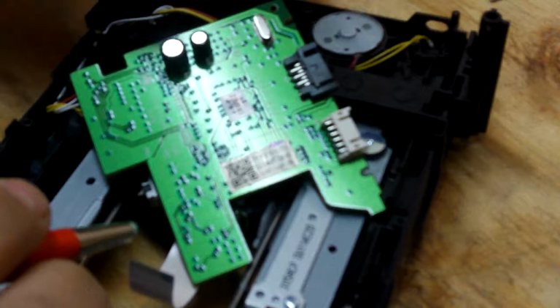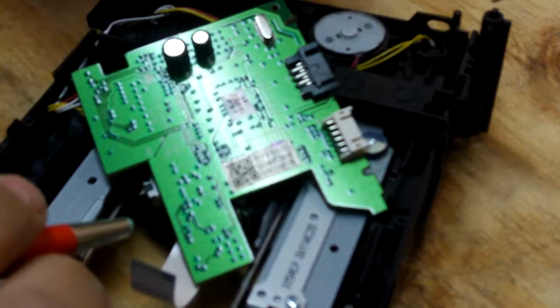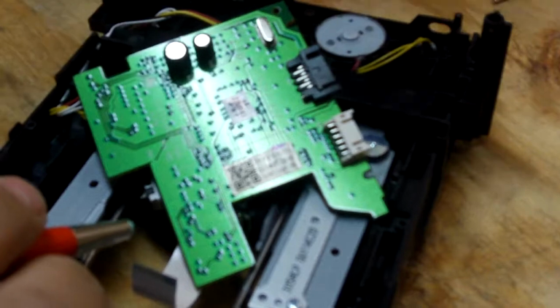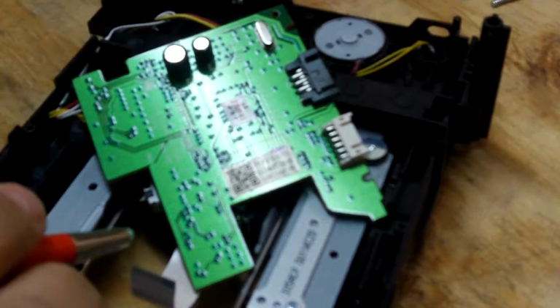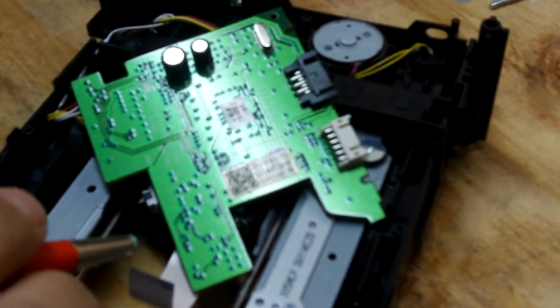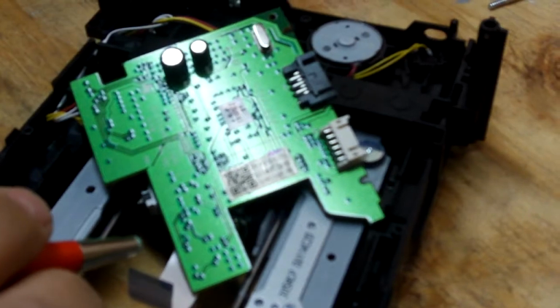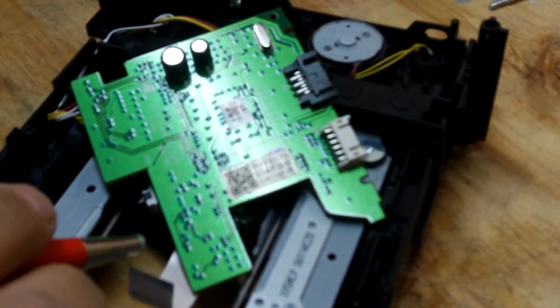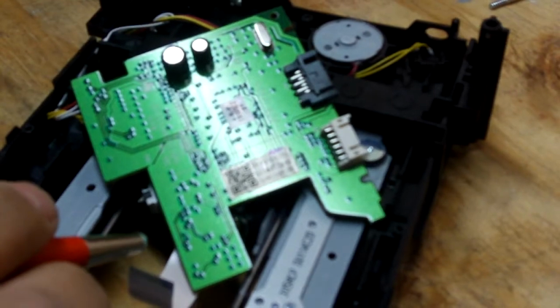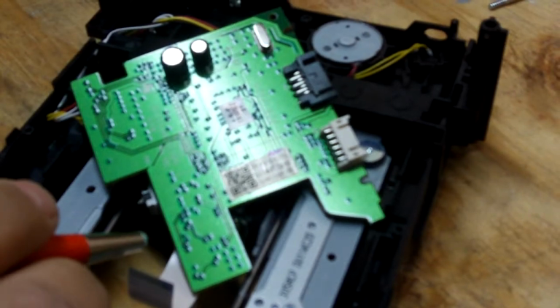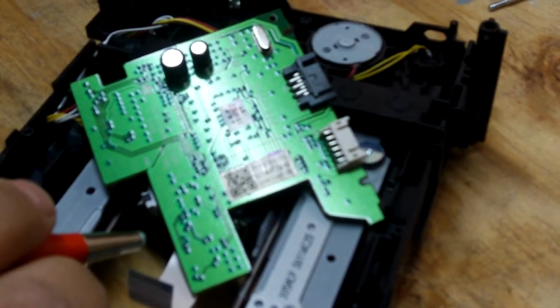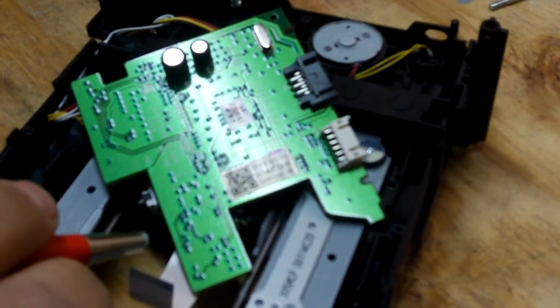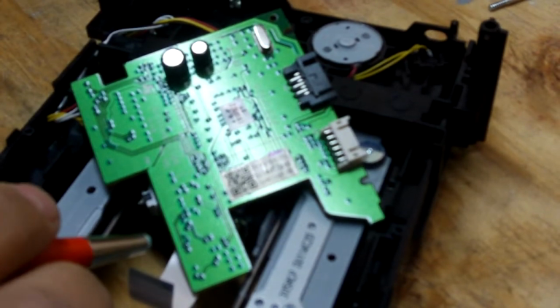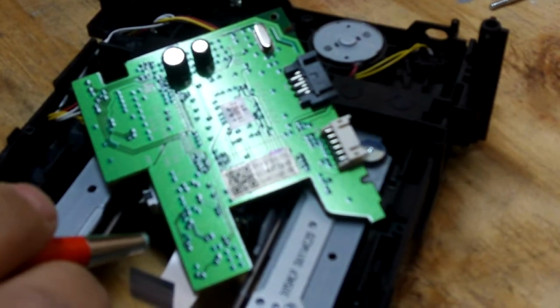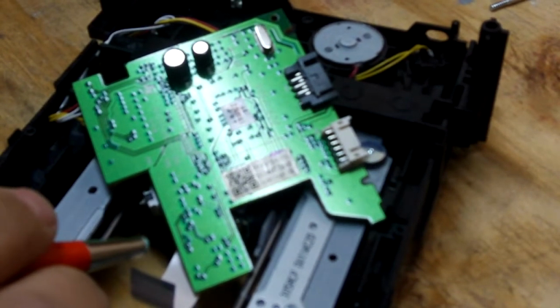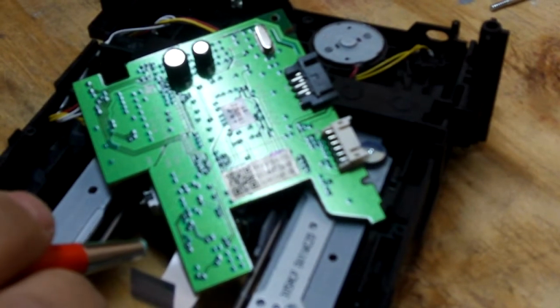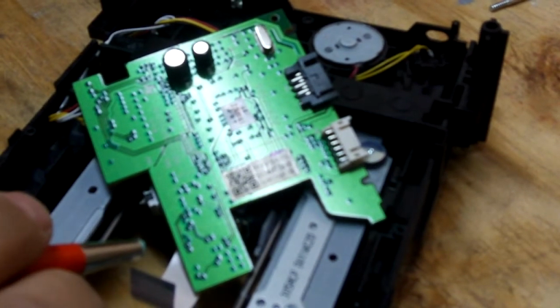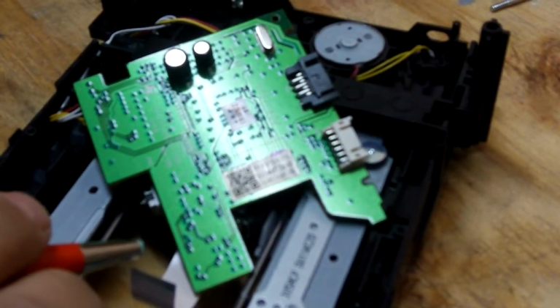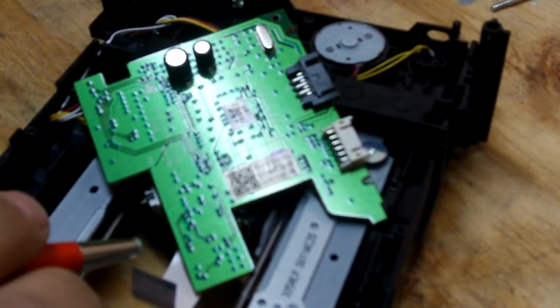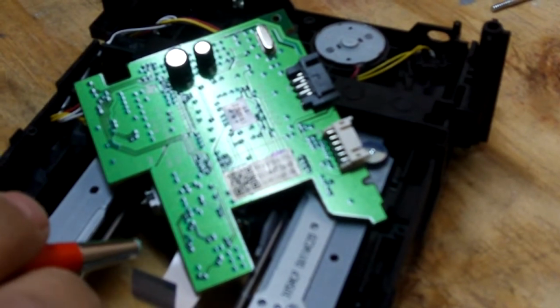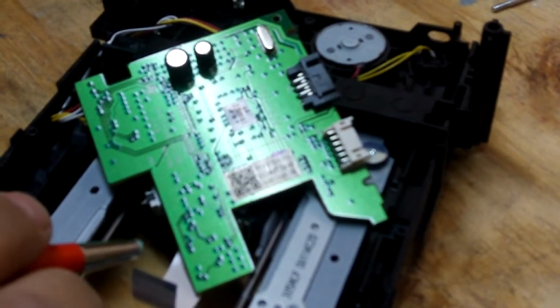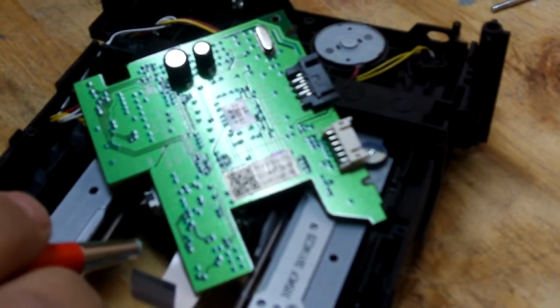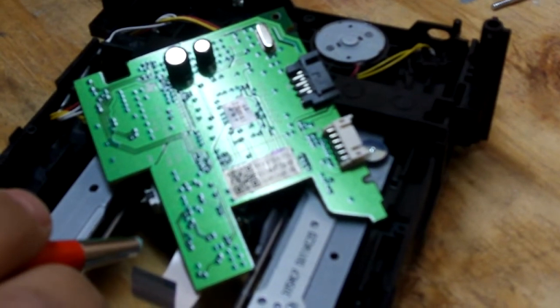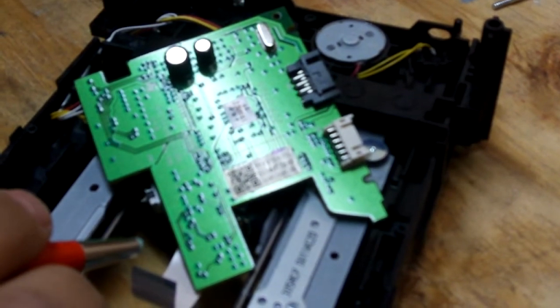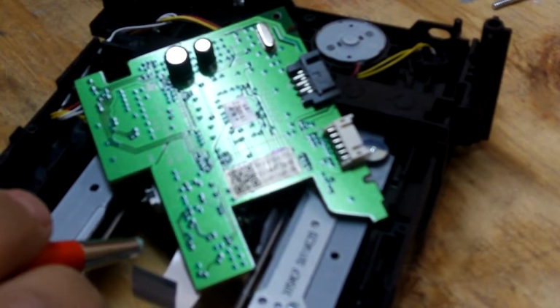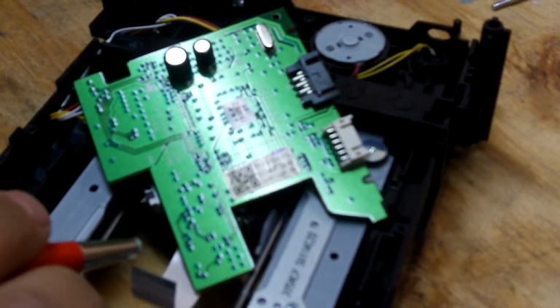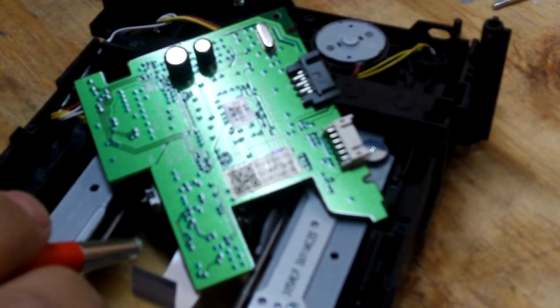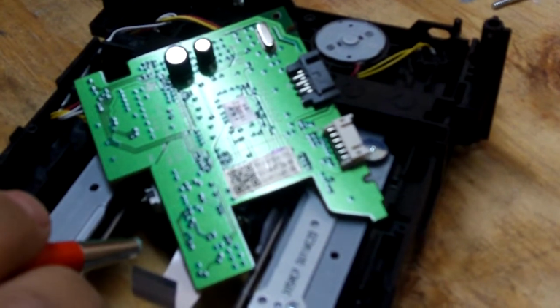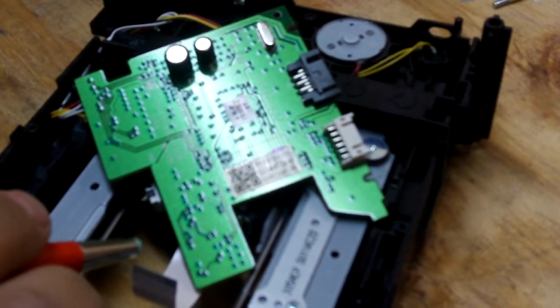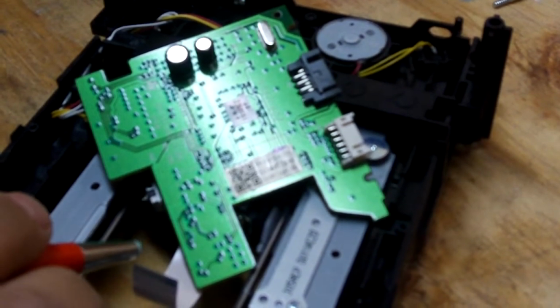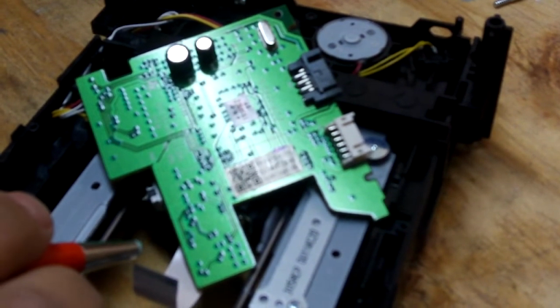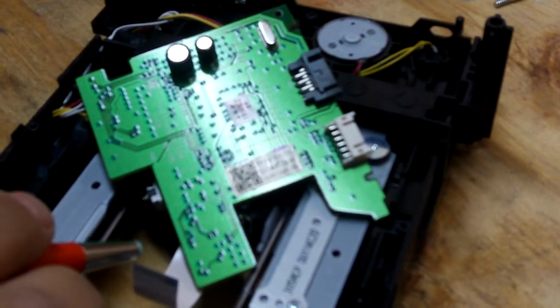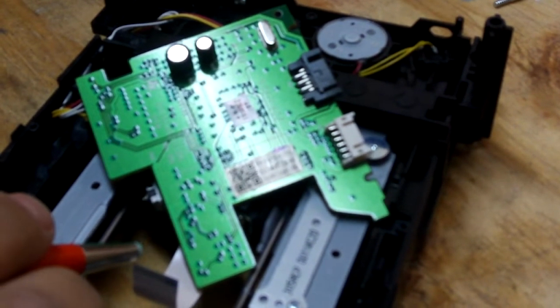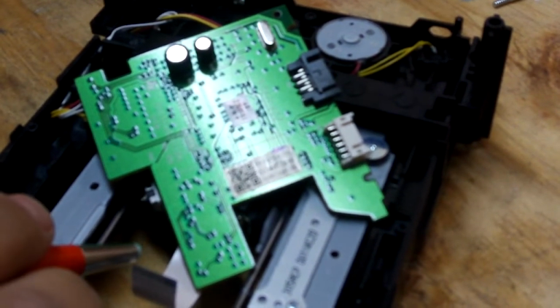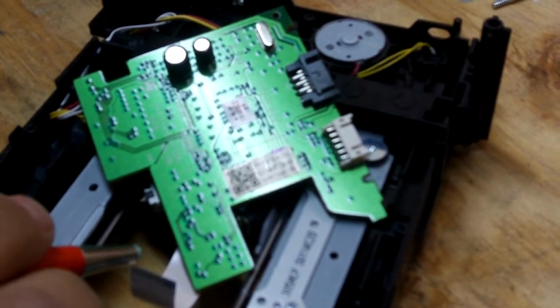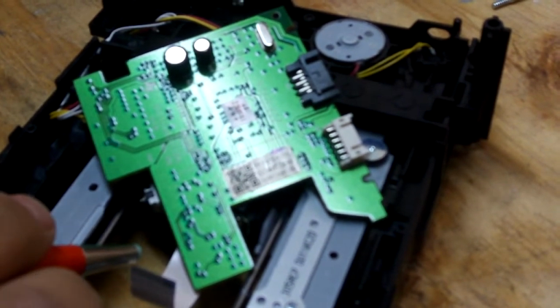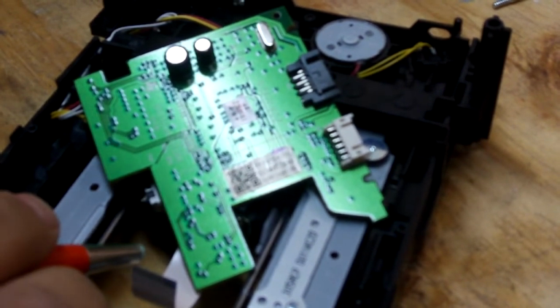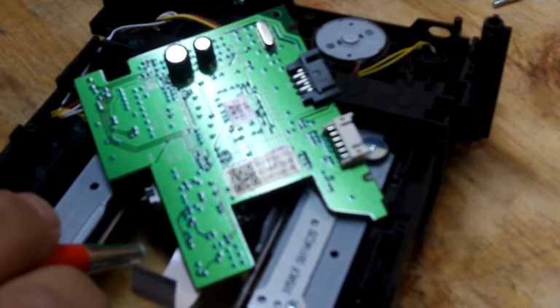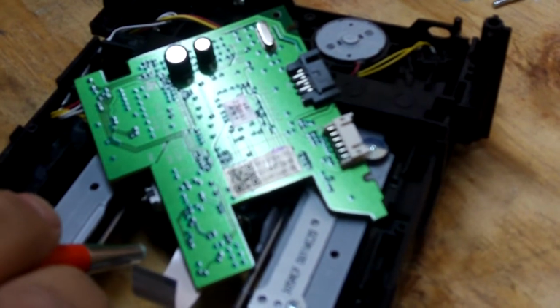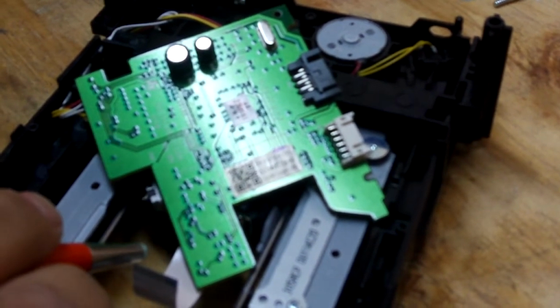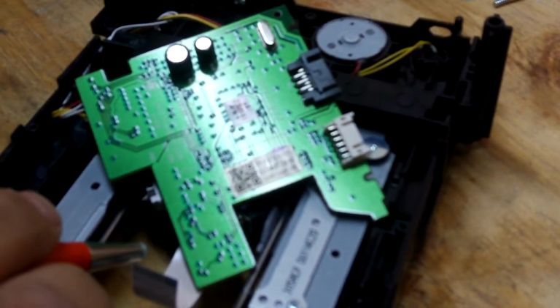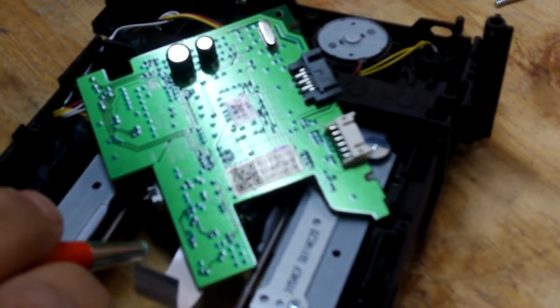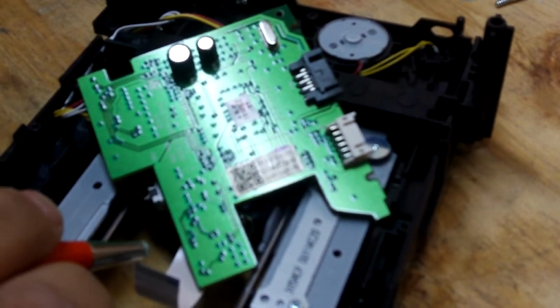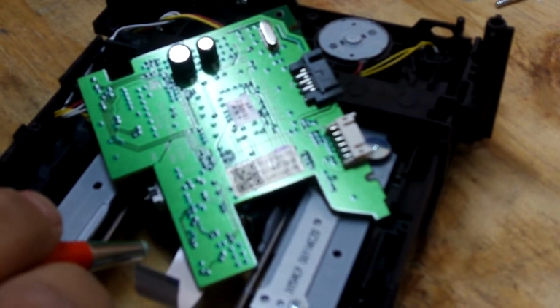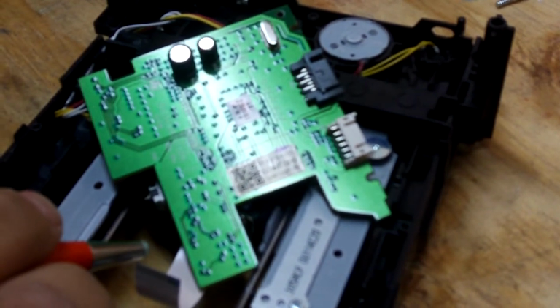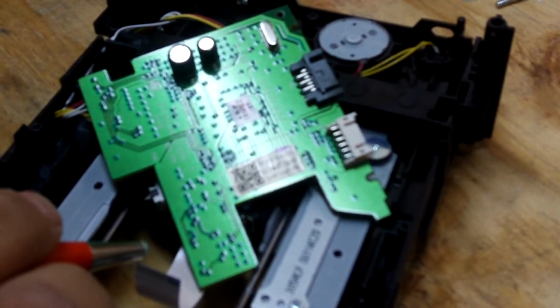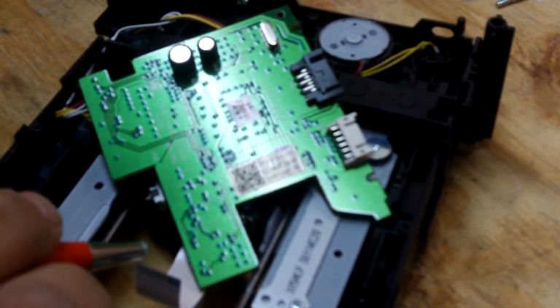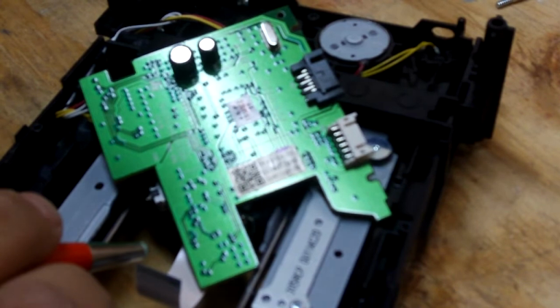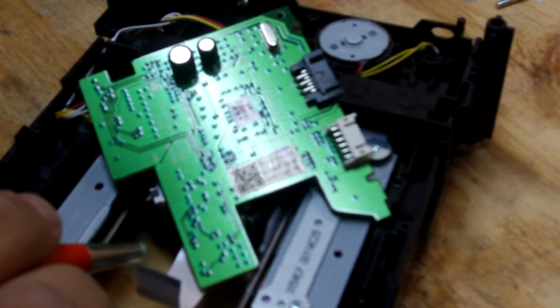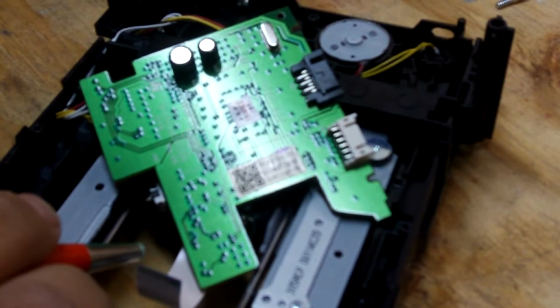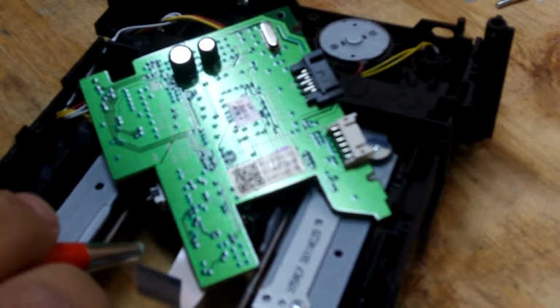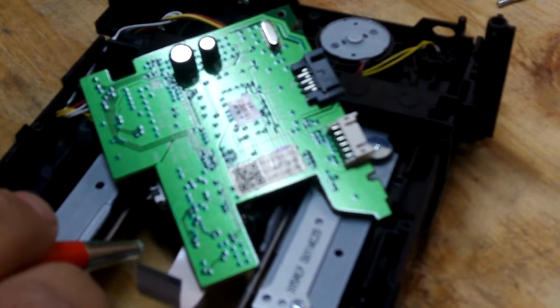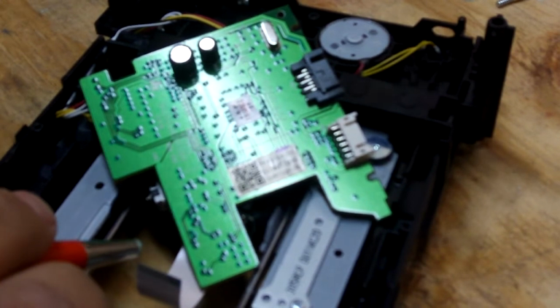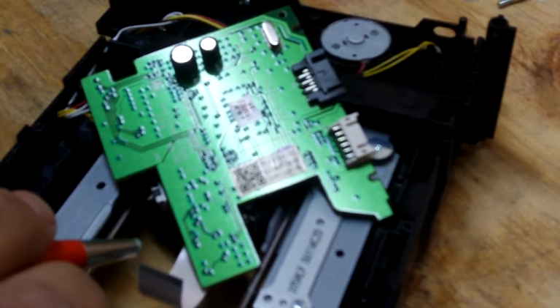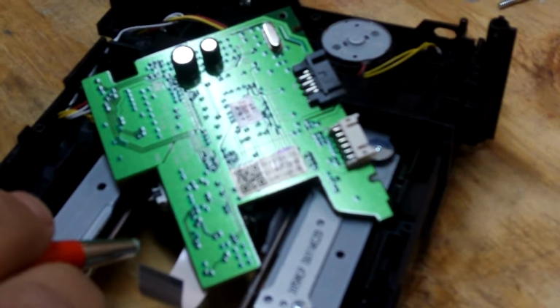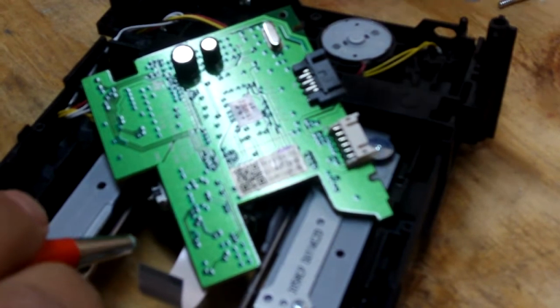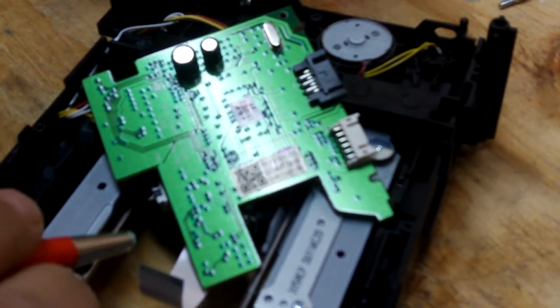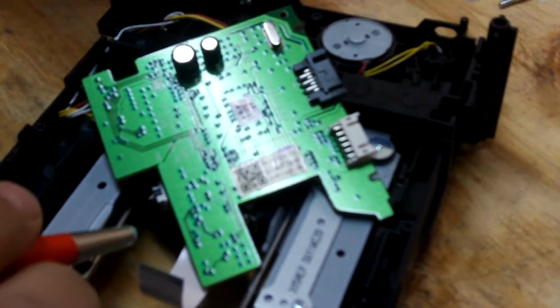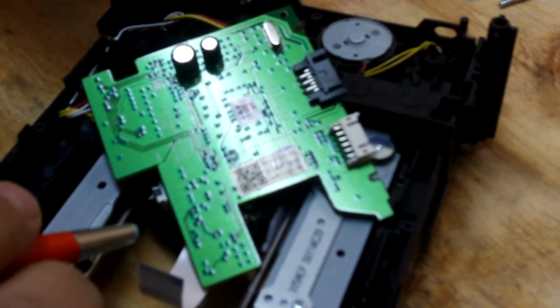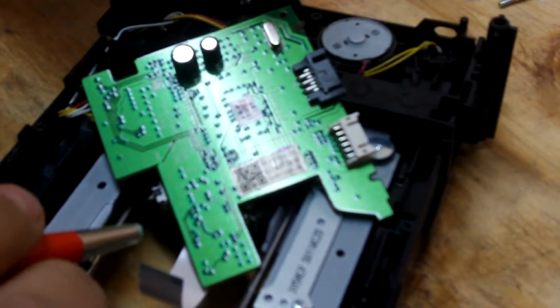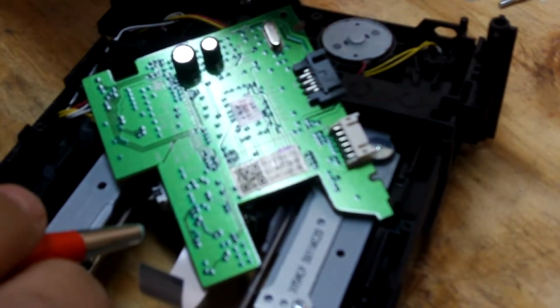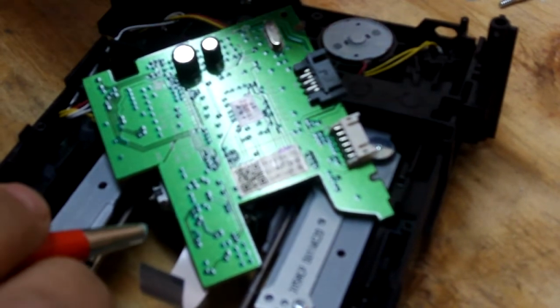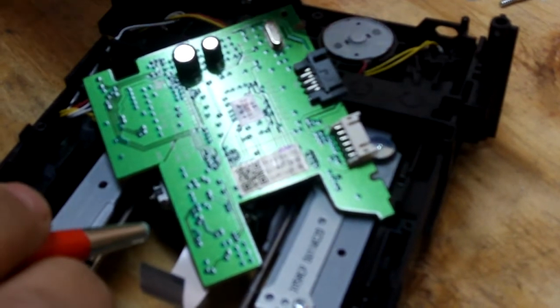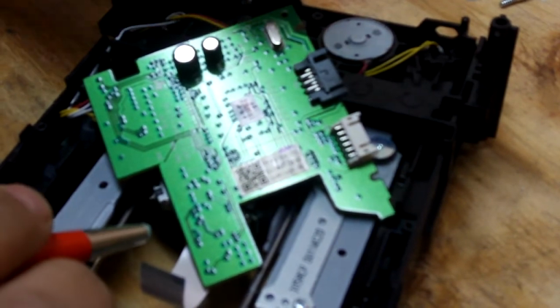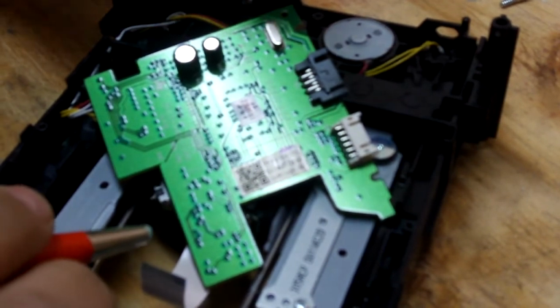This is Doc with HackingJungle.com and today we're going to show you how to mod a 9000 or 8000 version 2 series light on.